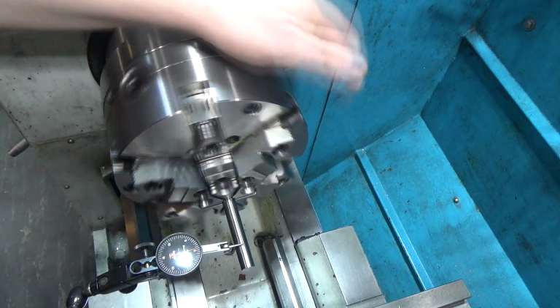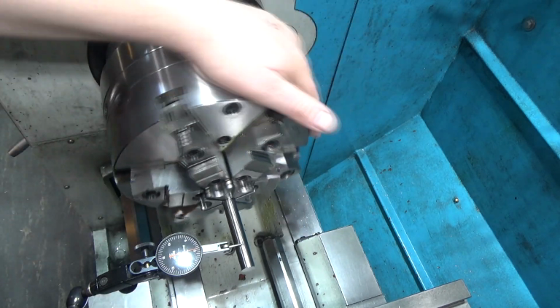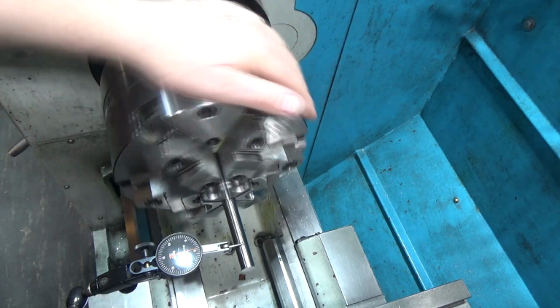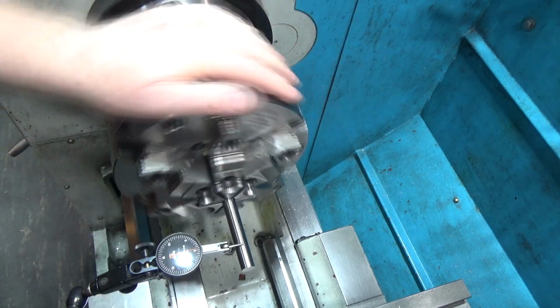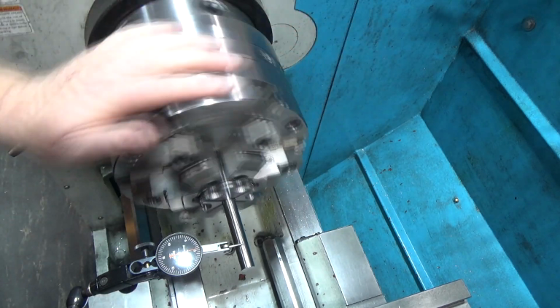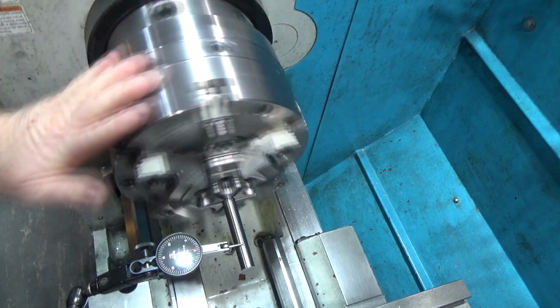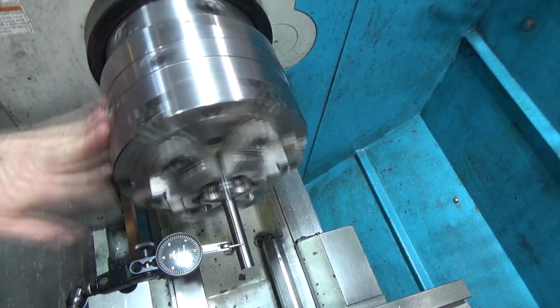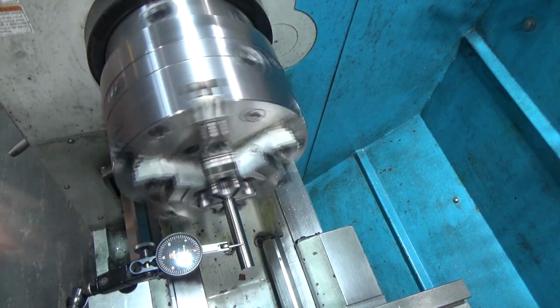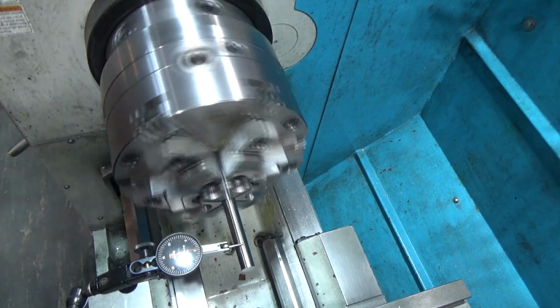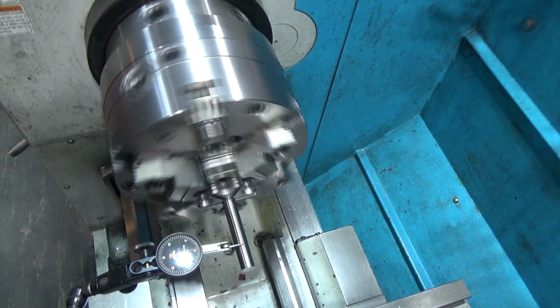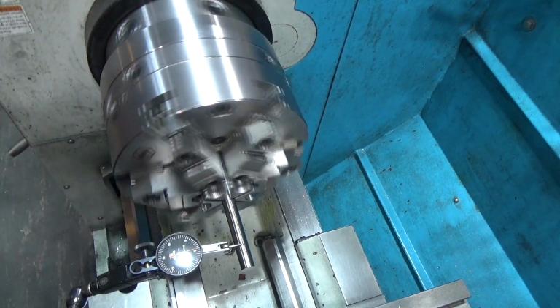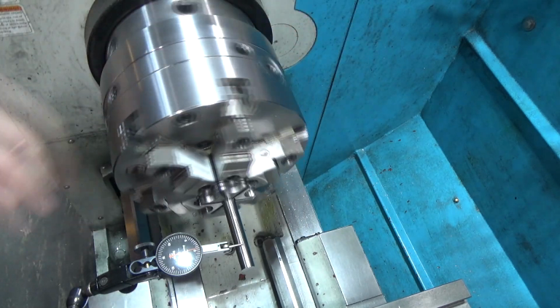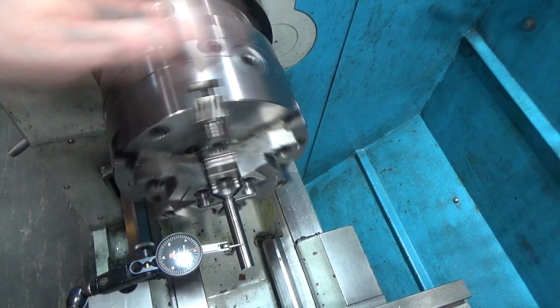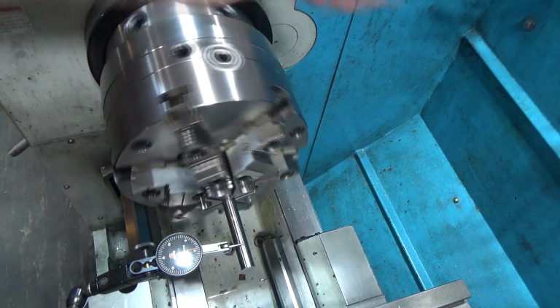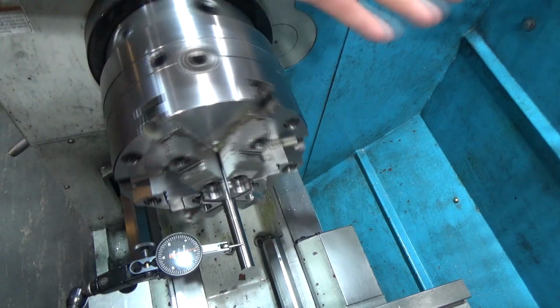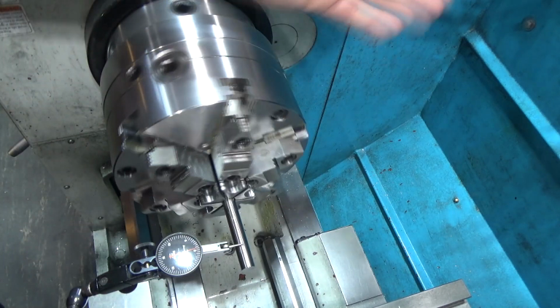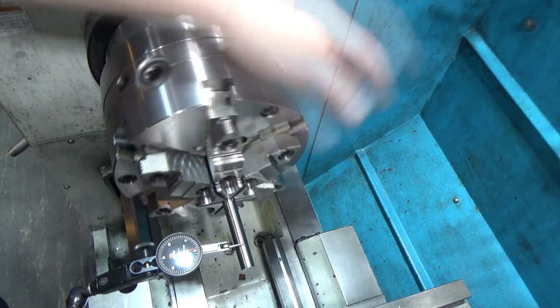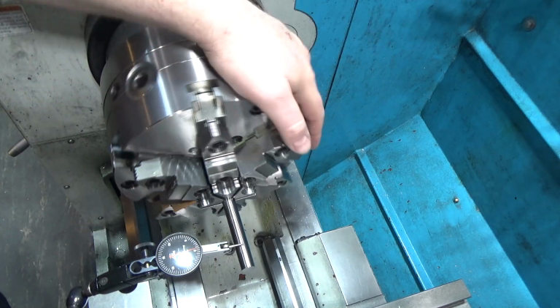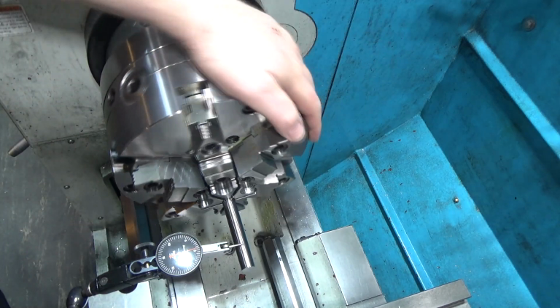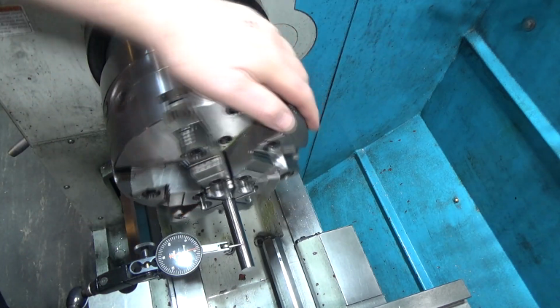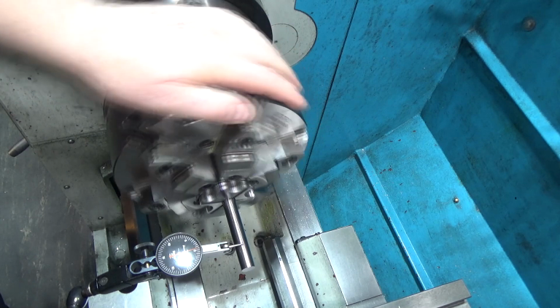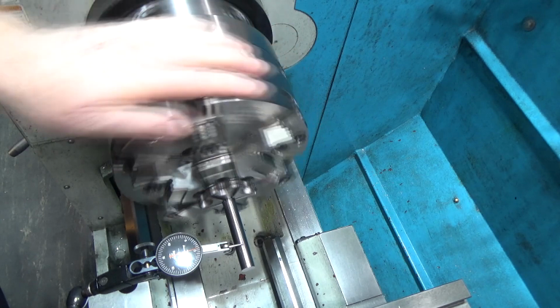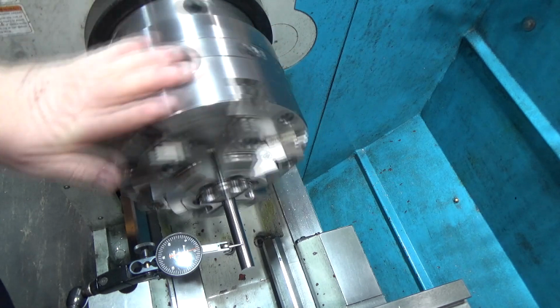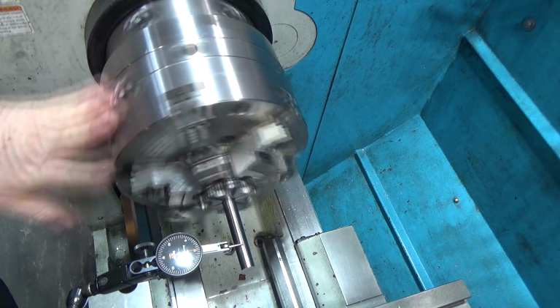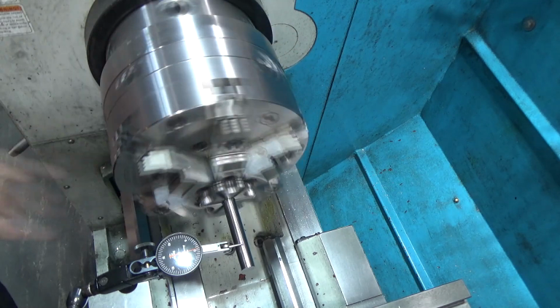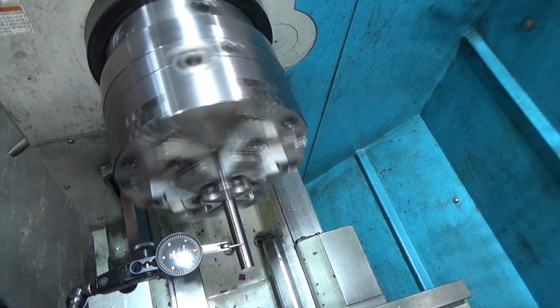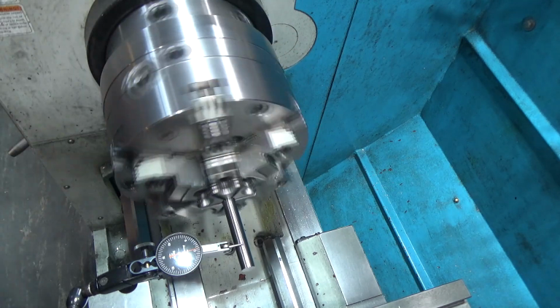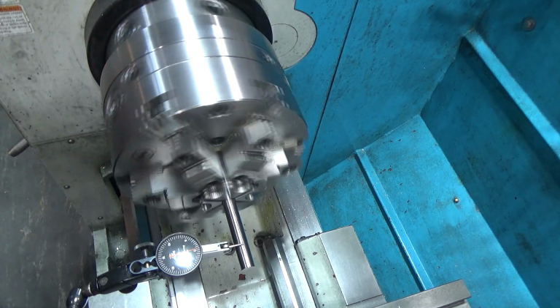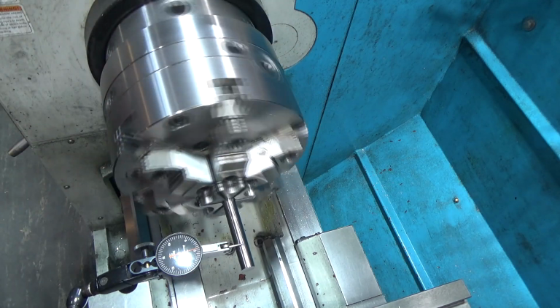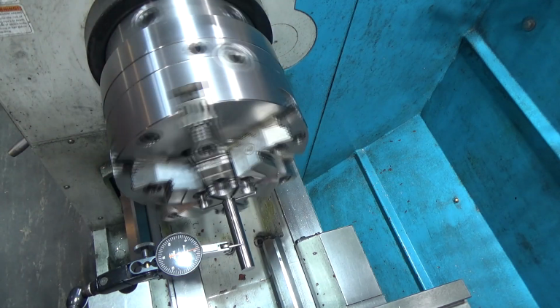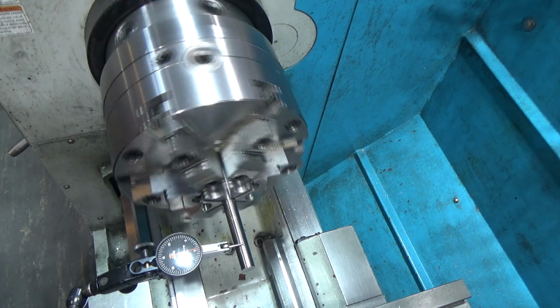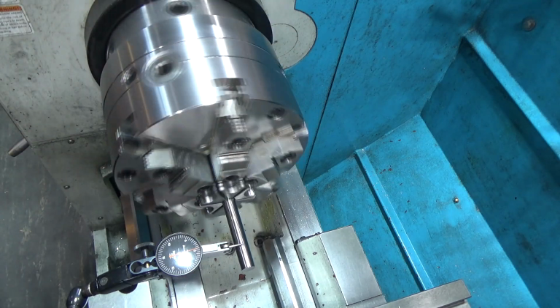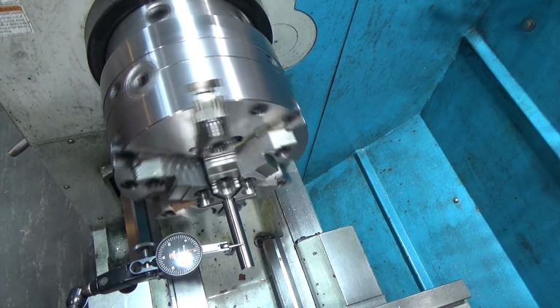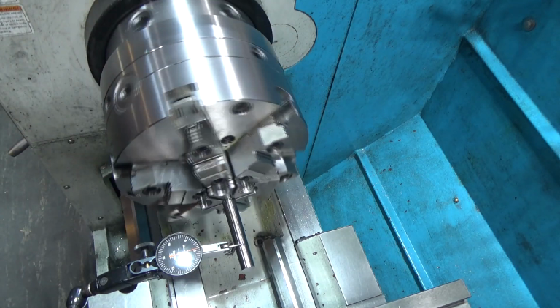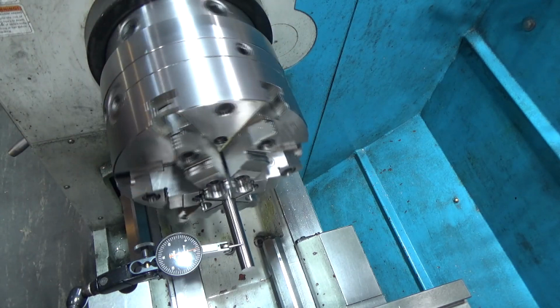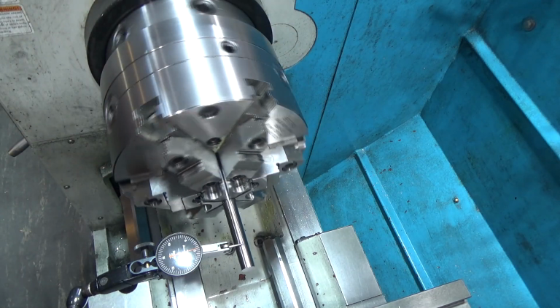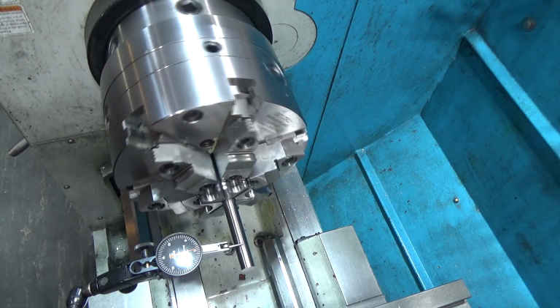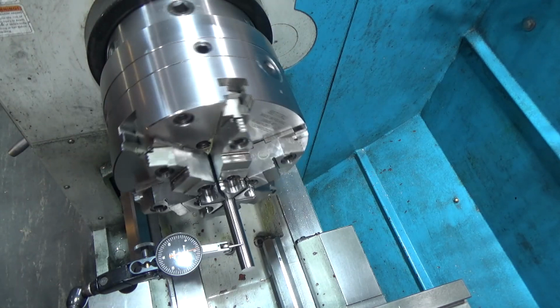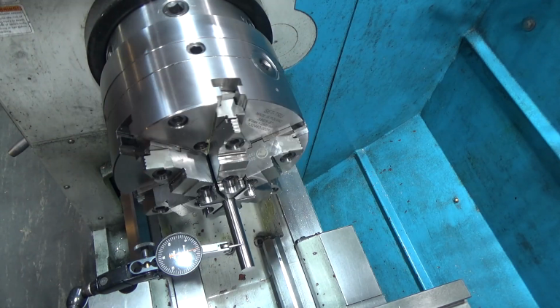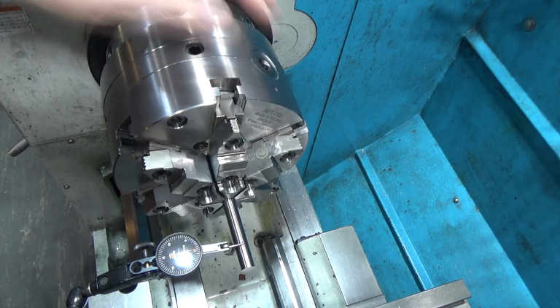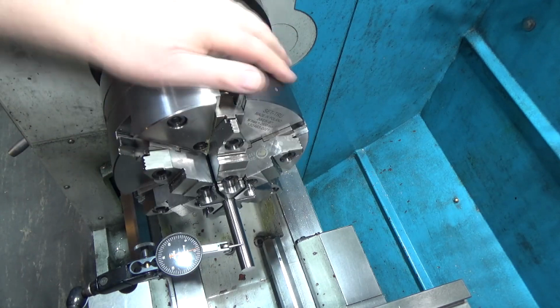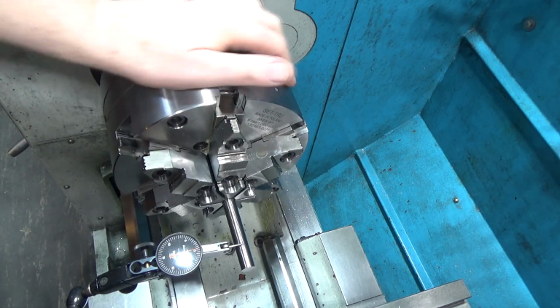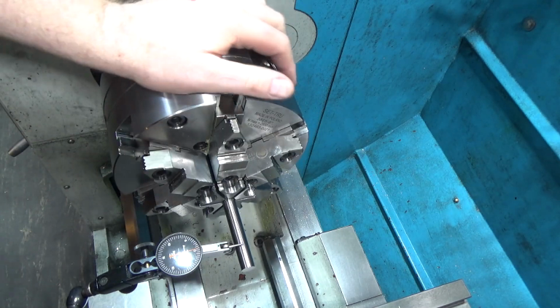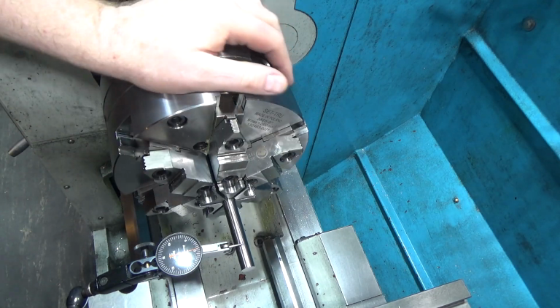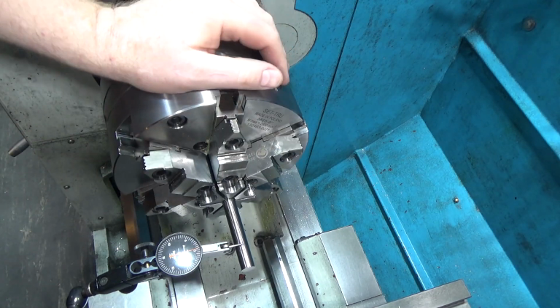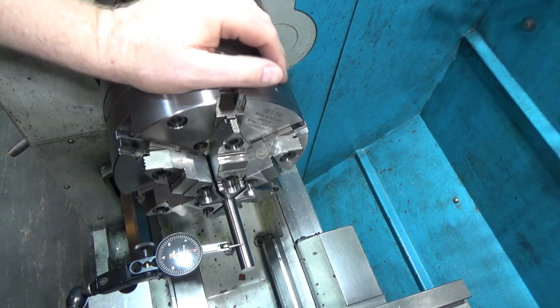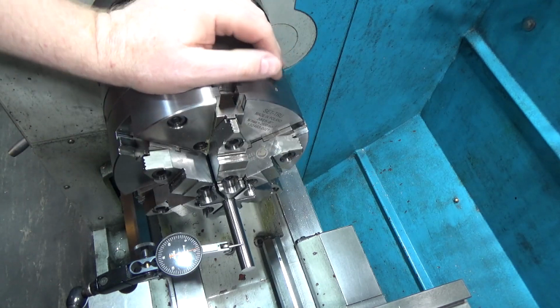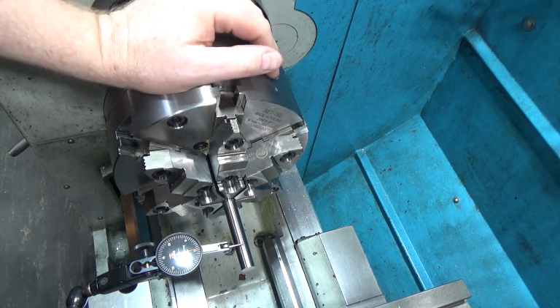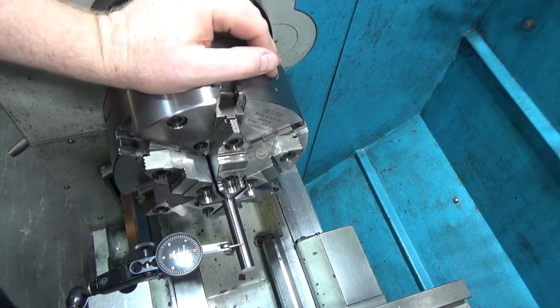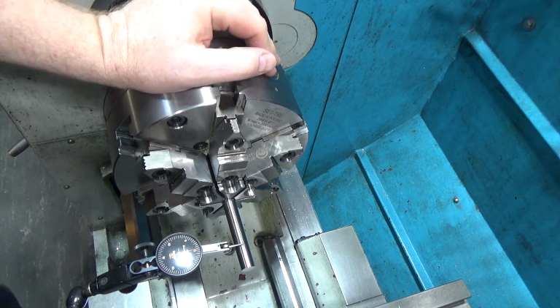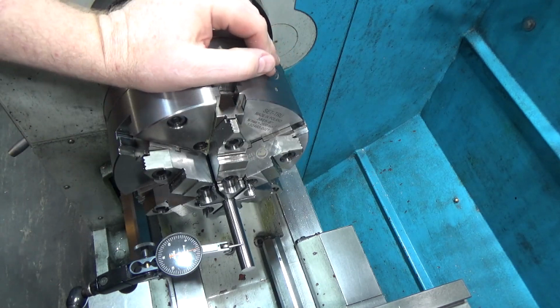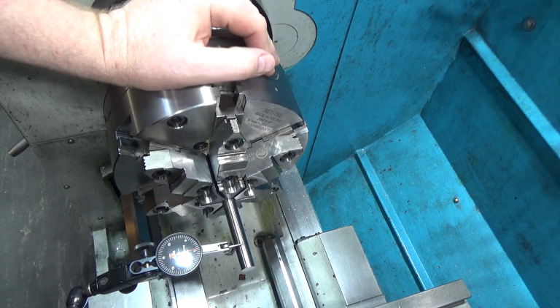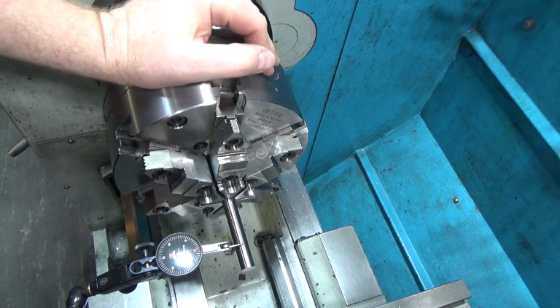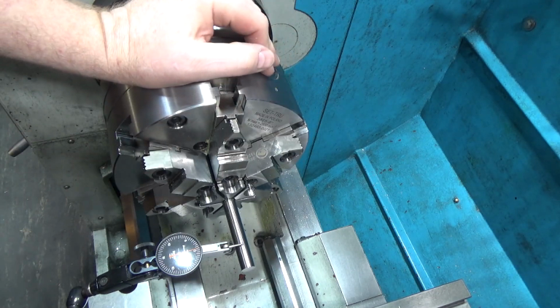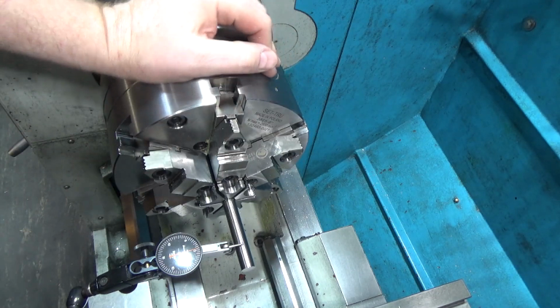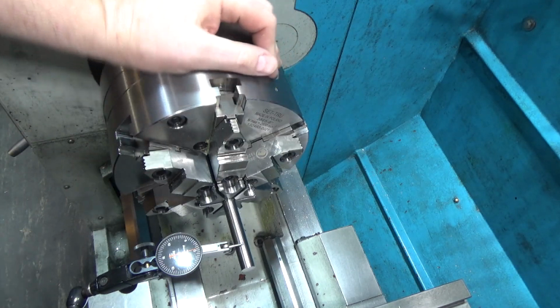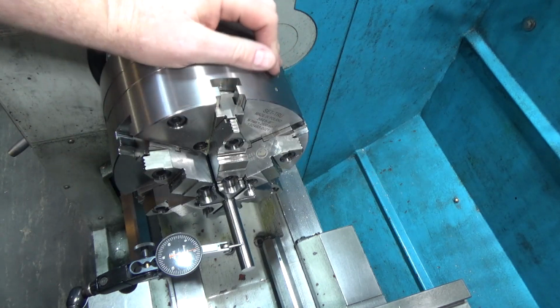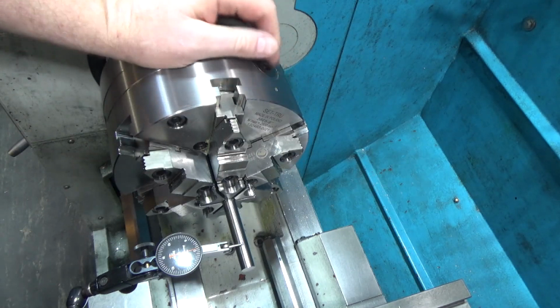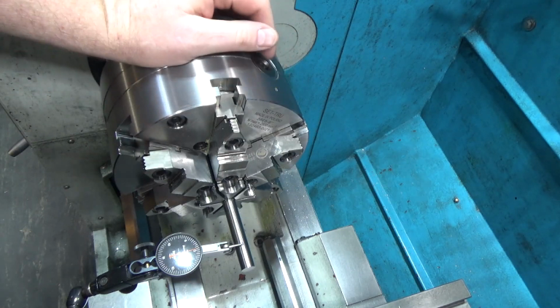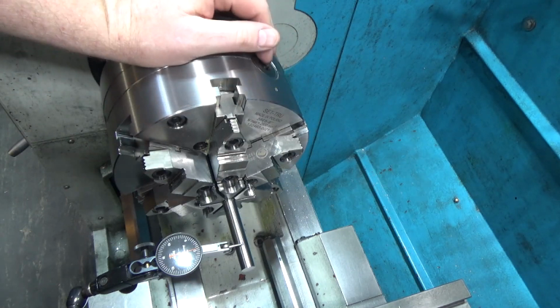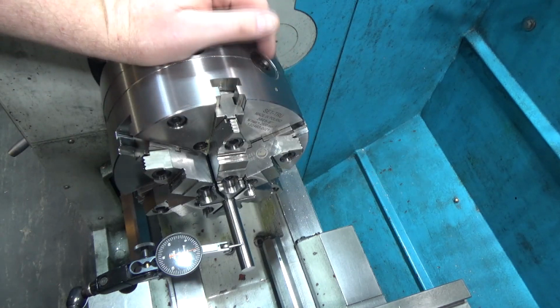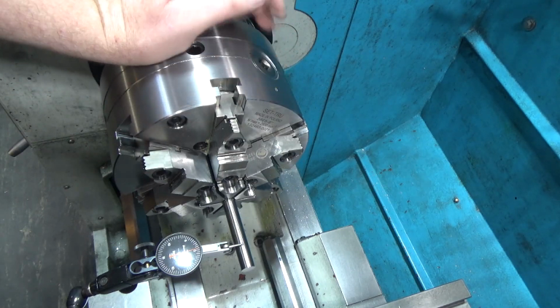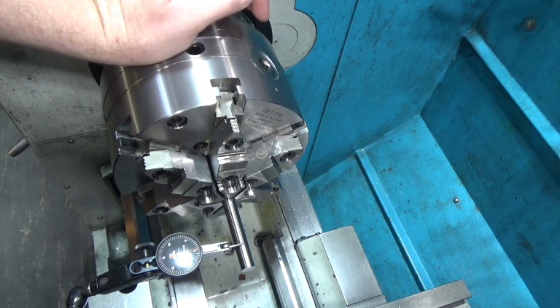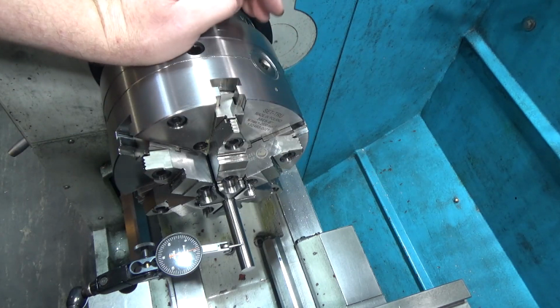I'll set a new zero — that's very close — and look at that: one and a half thousandths out, which is quite significant. Then if I pull the part back off, loosen it, rotate it, and tighten it back up just with the master pinion, the high spot comes back to less than half a thousandths — a couple tenths. So the single master pinion is clearly more repeatable.